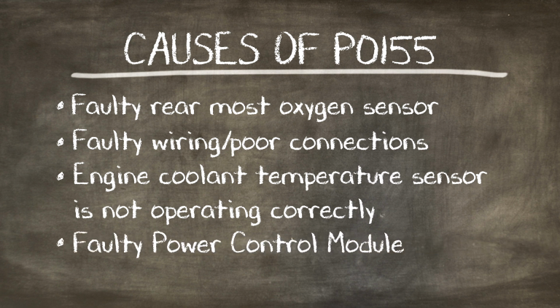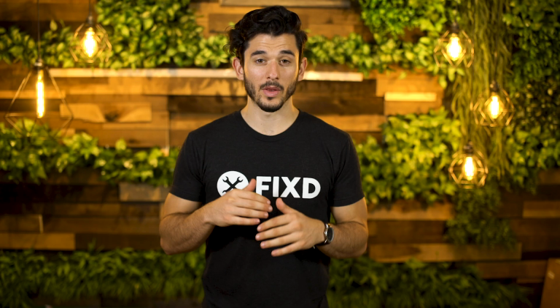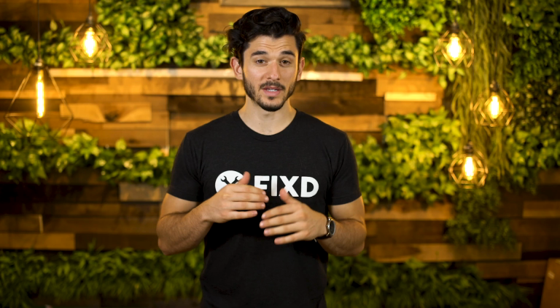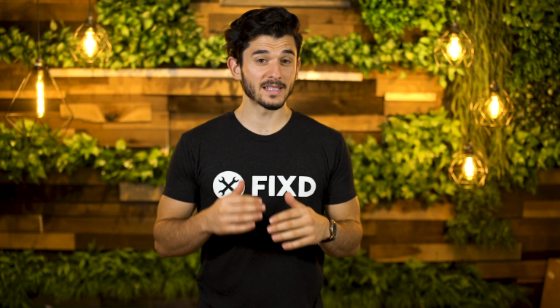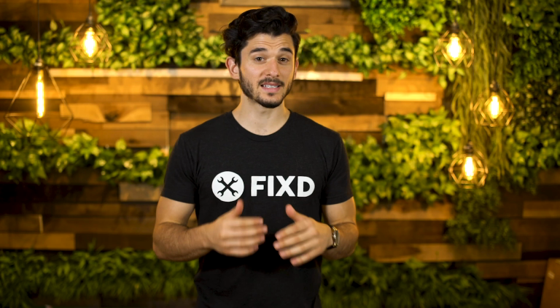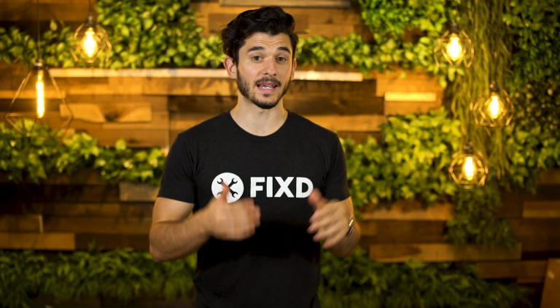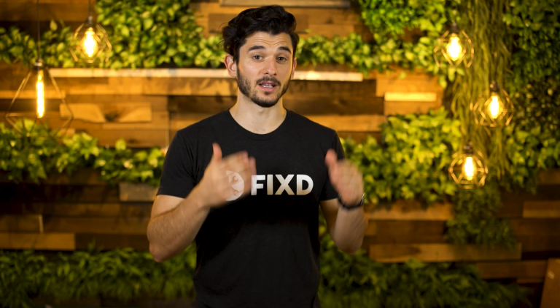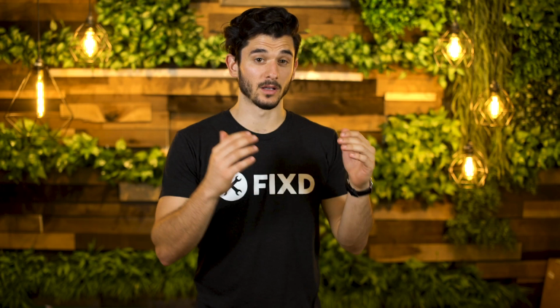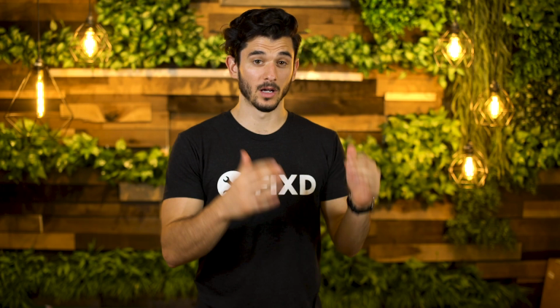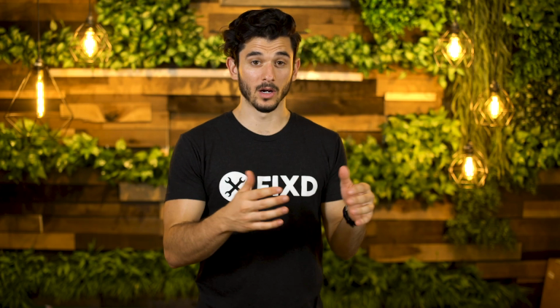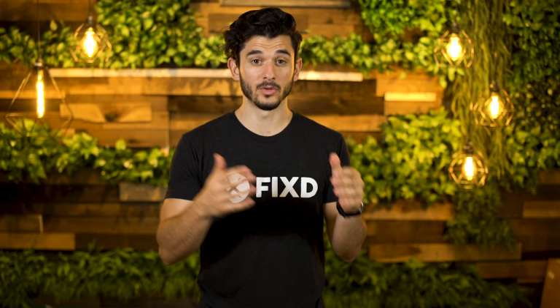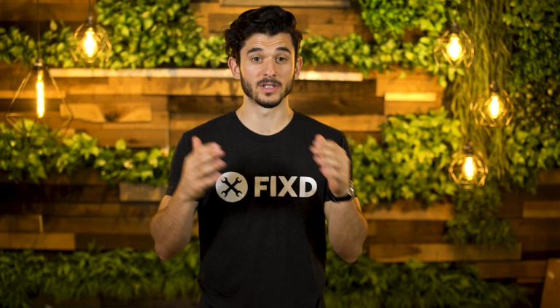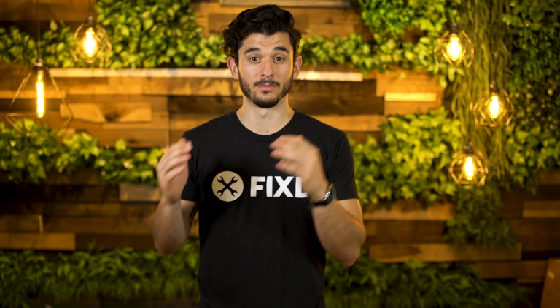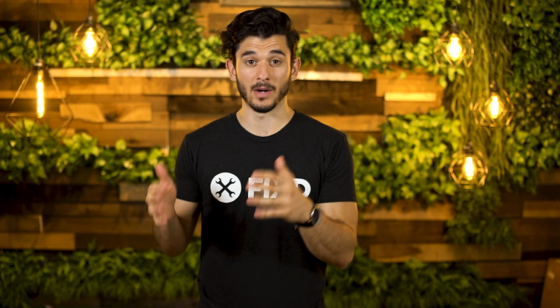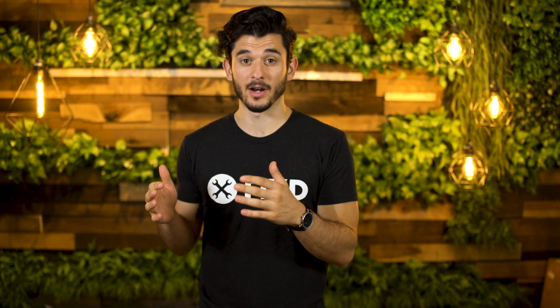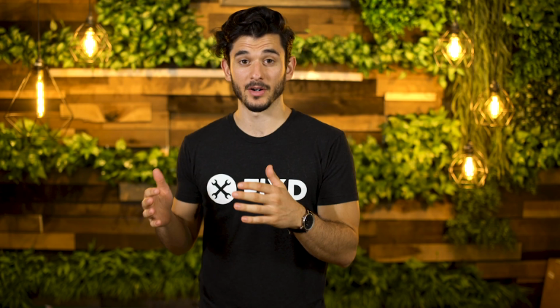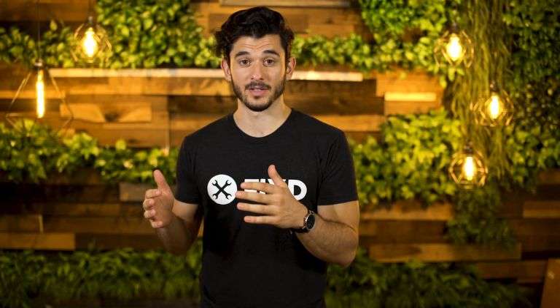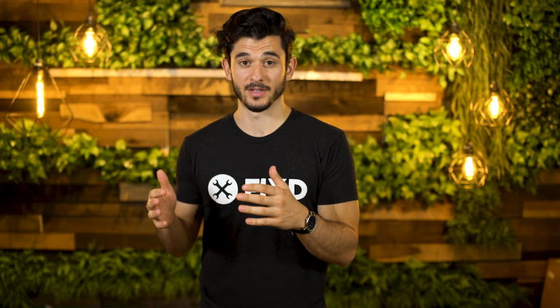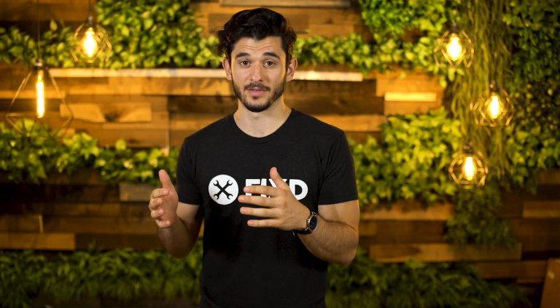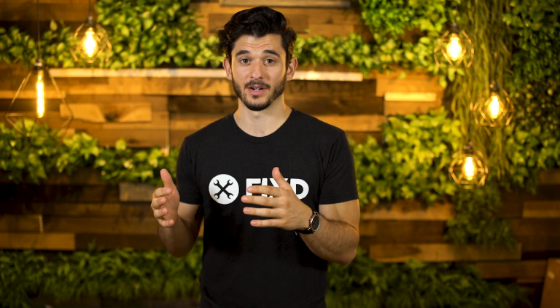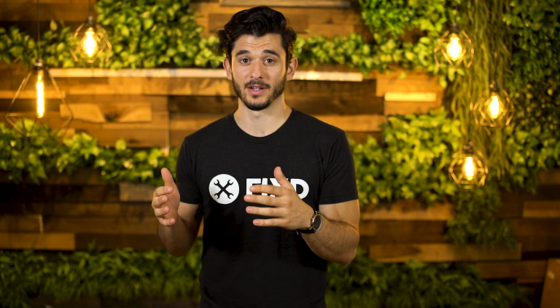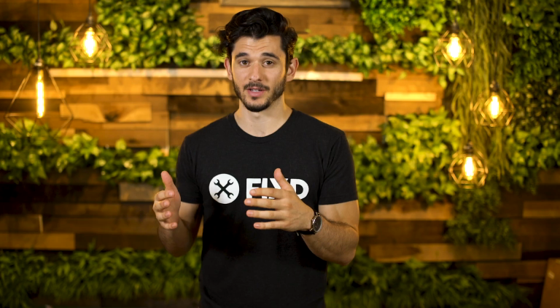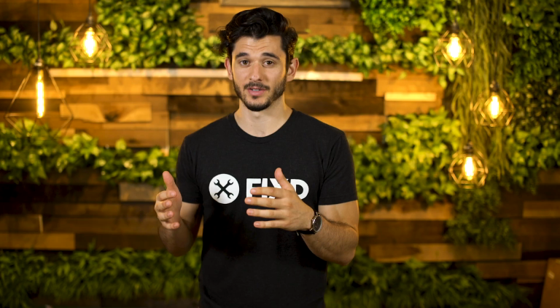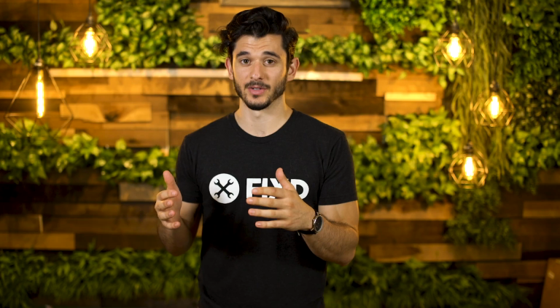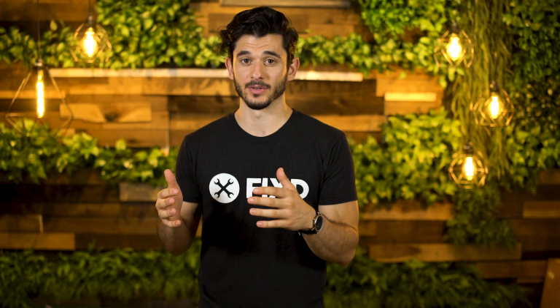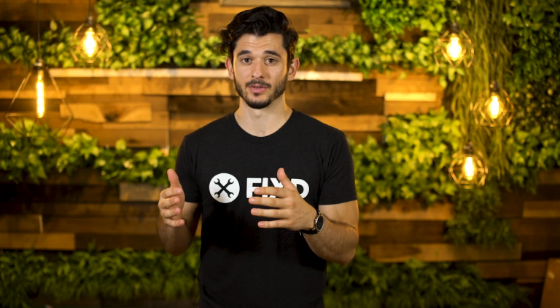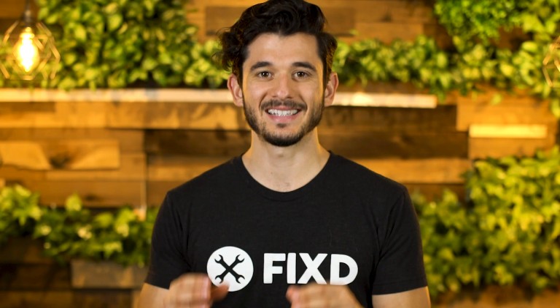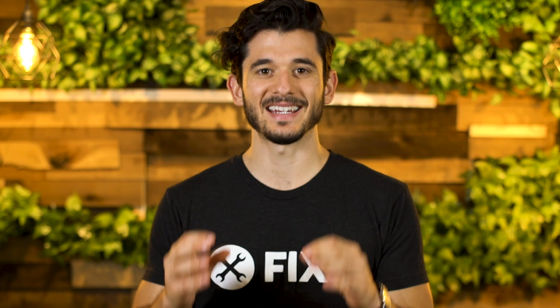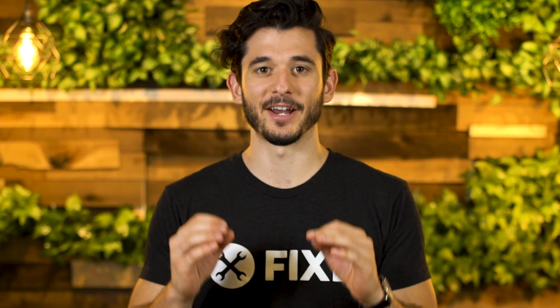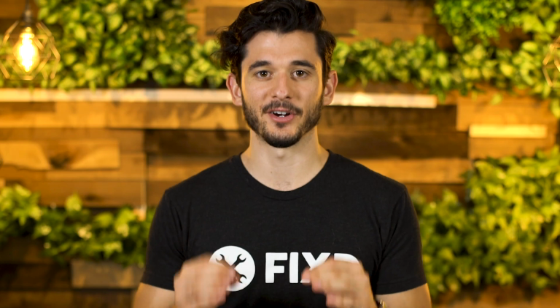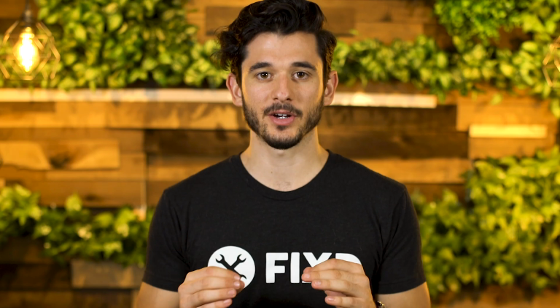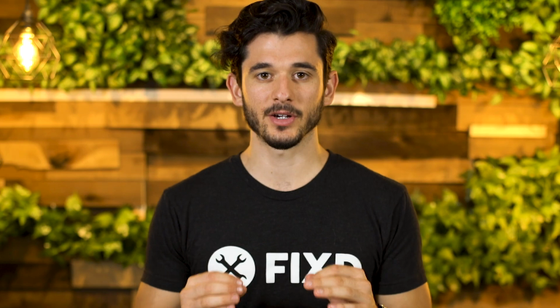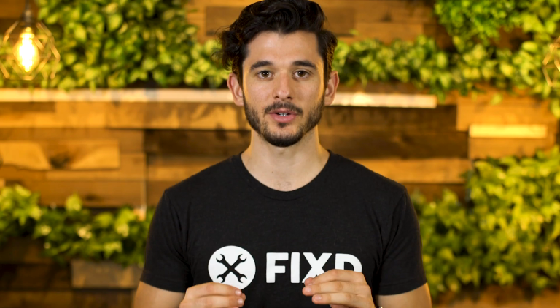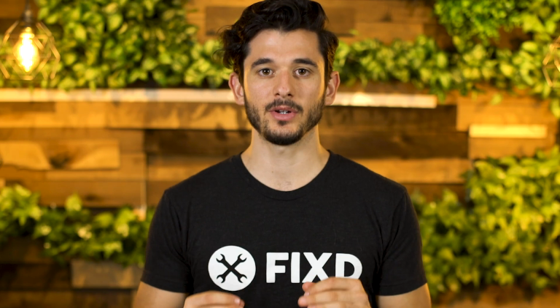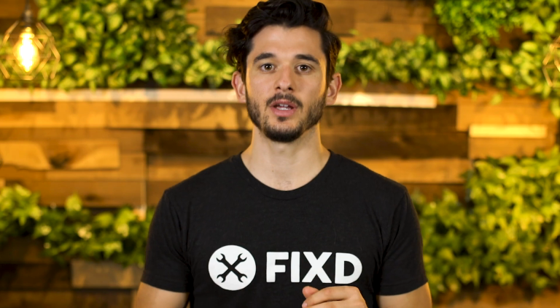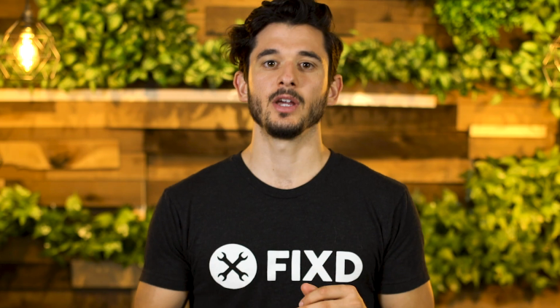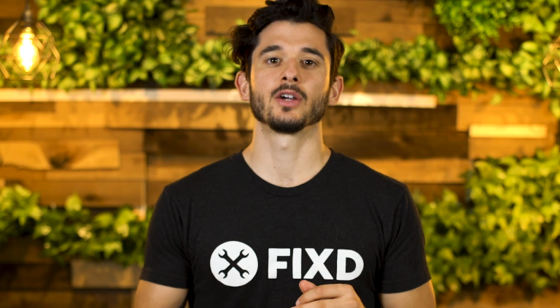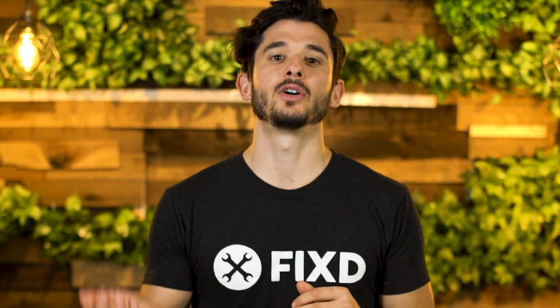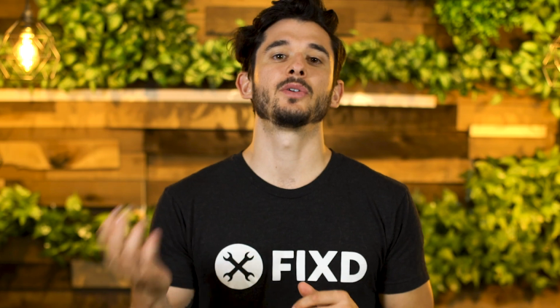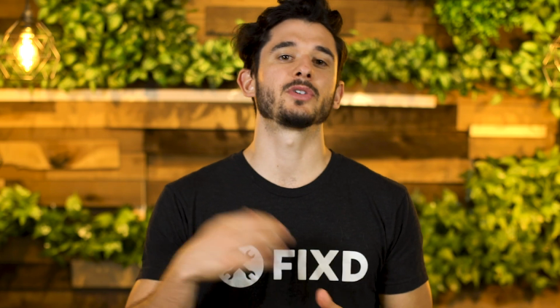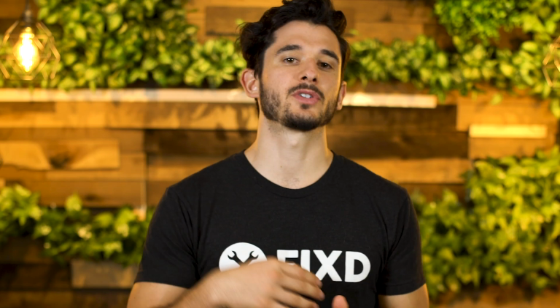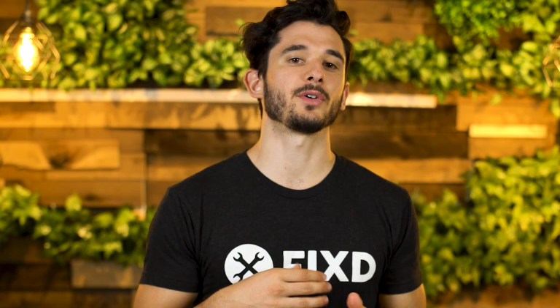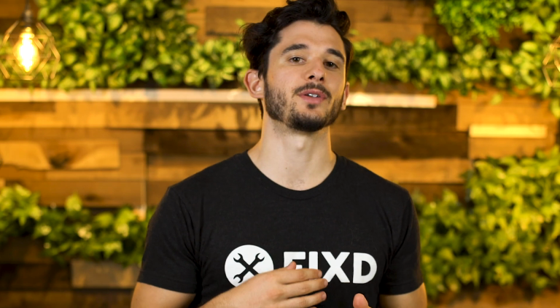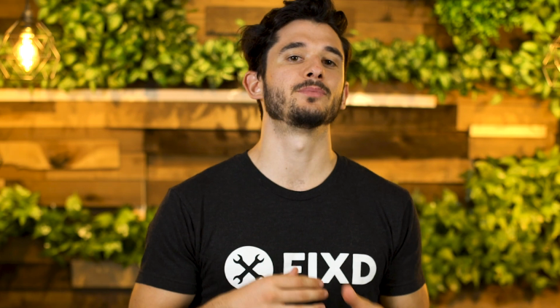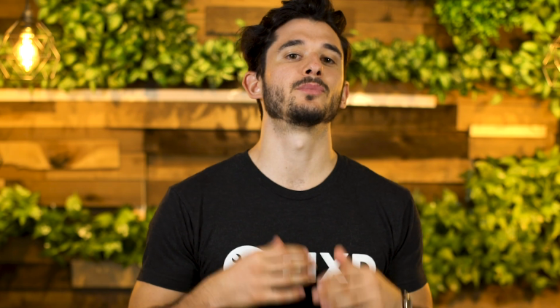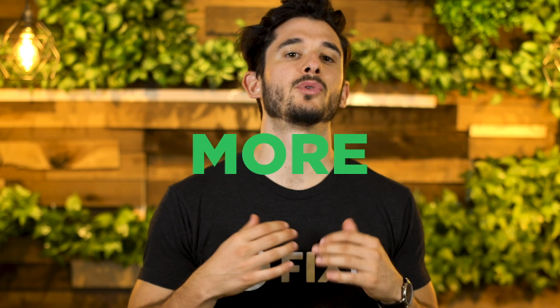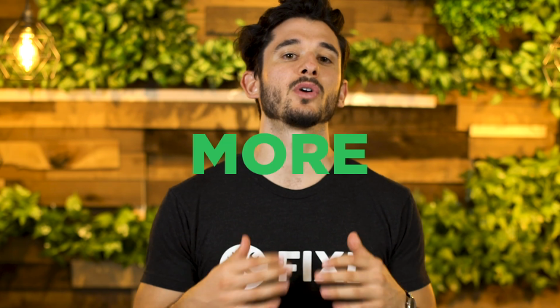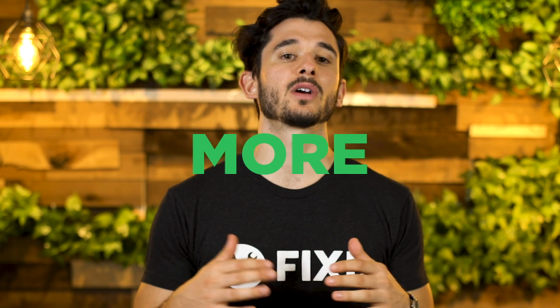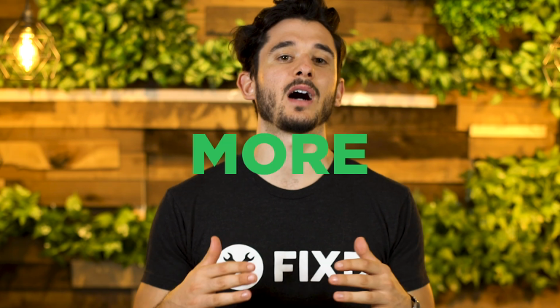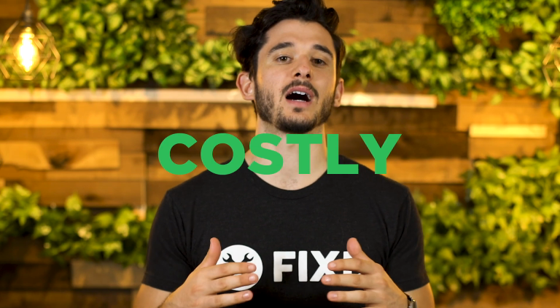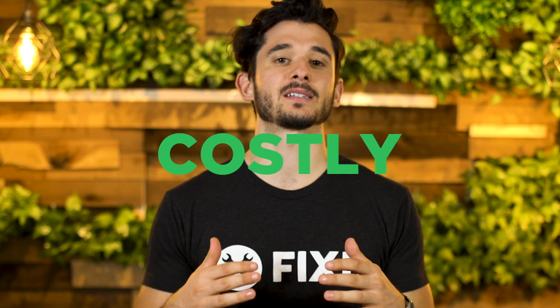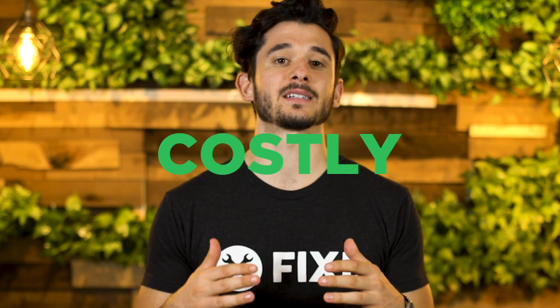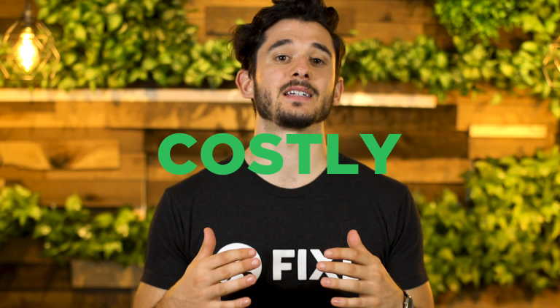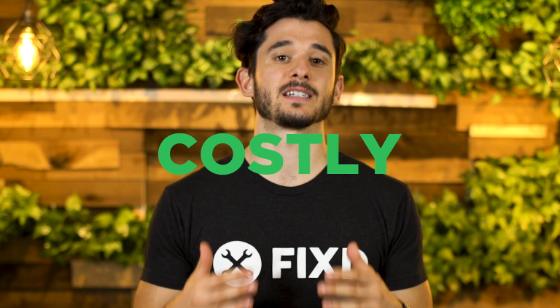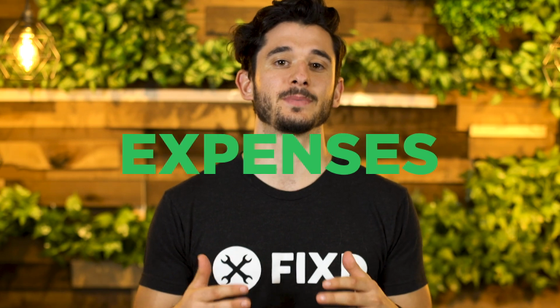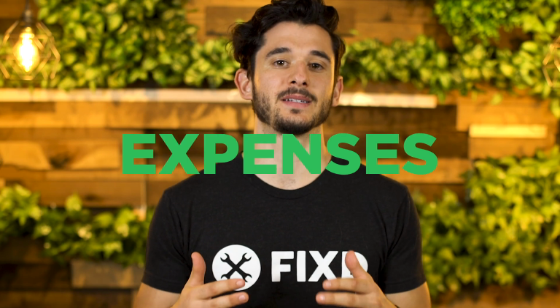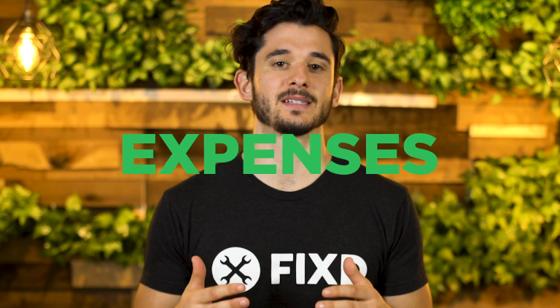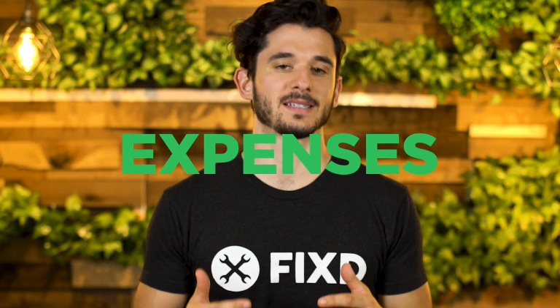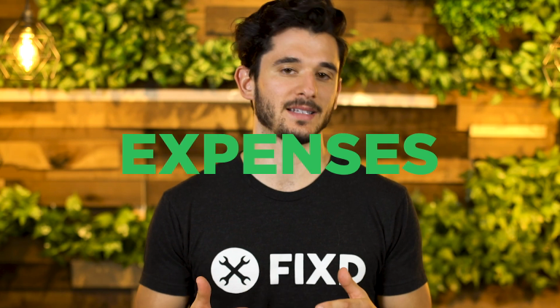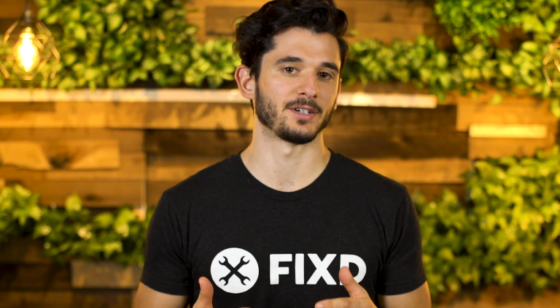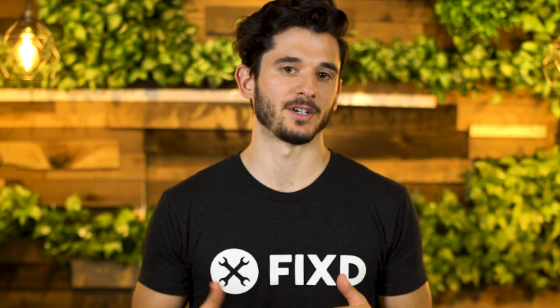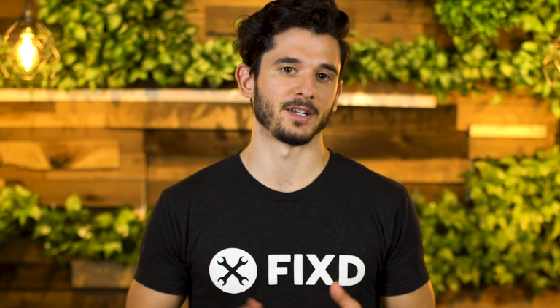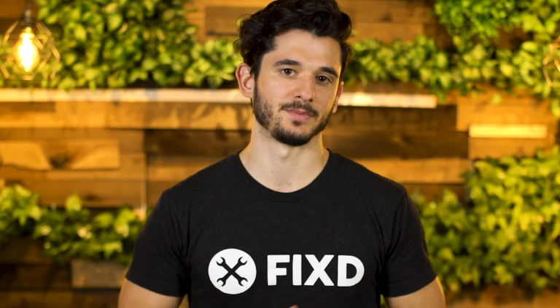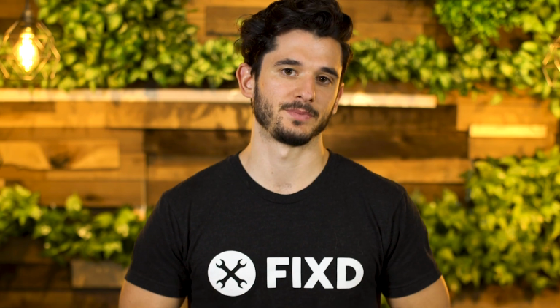While this is a low to moderate severity issue, this error code could result in more costly expenses later on.